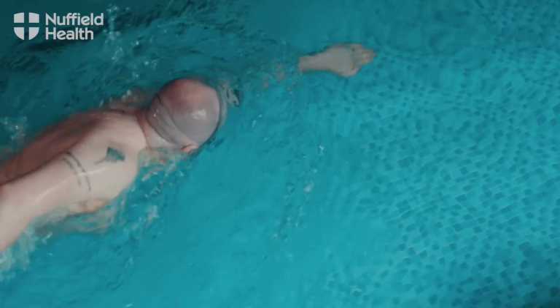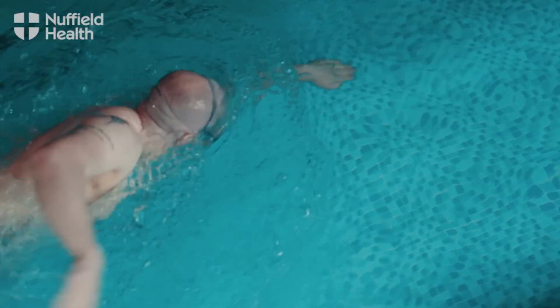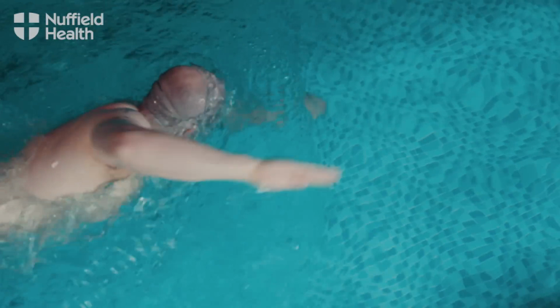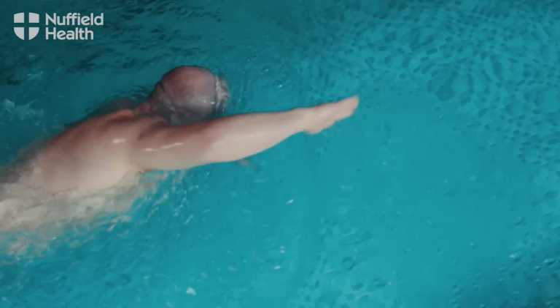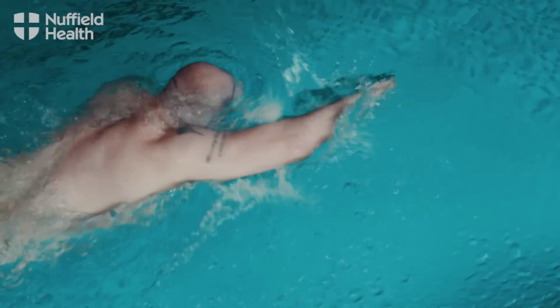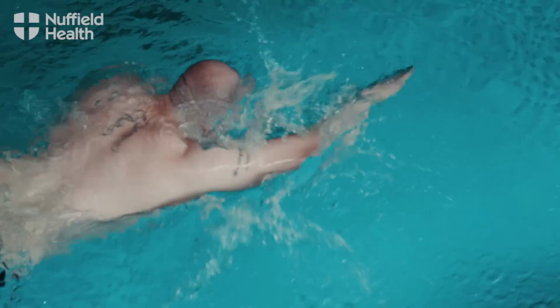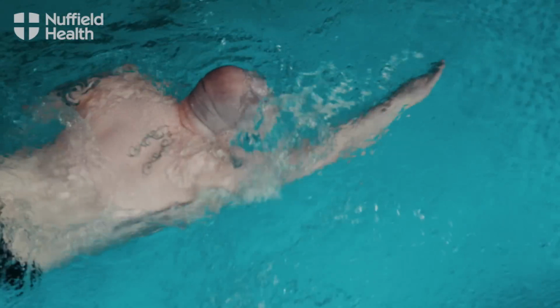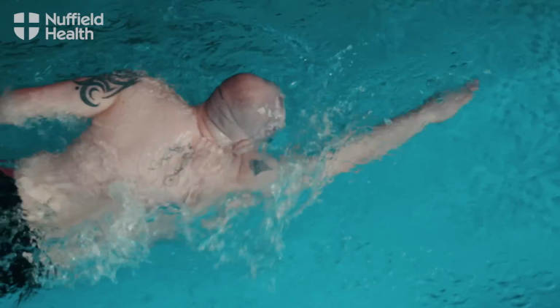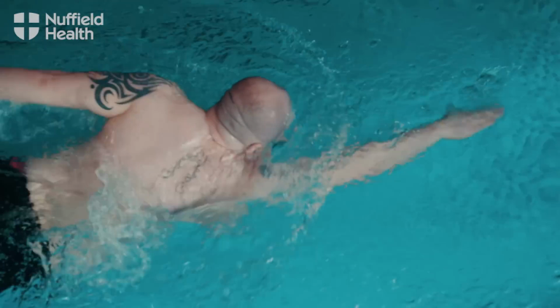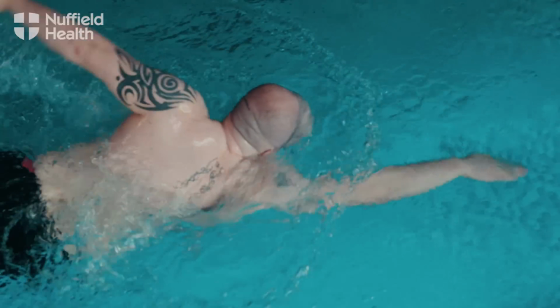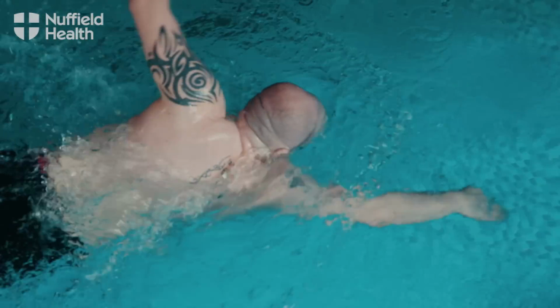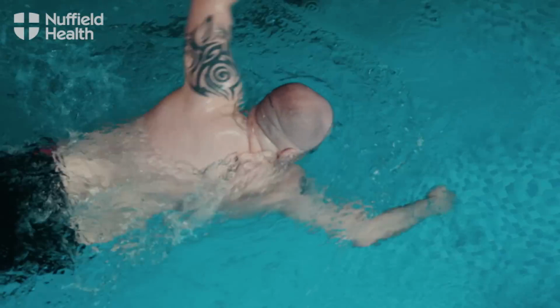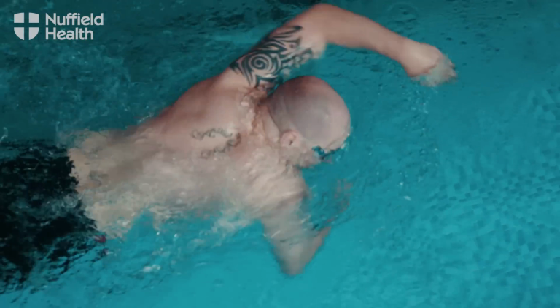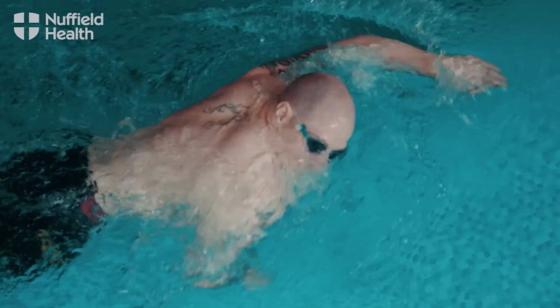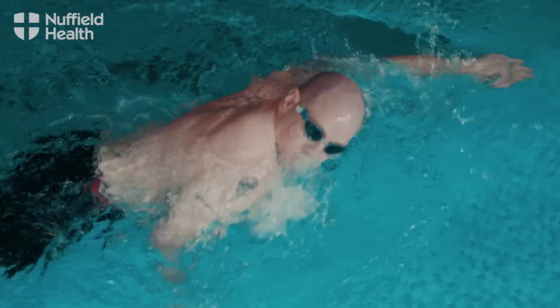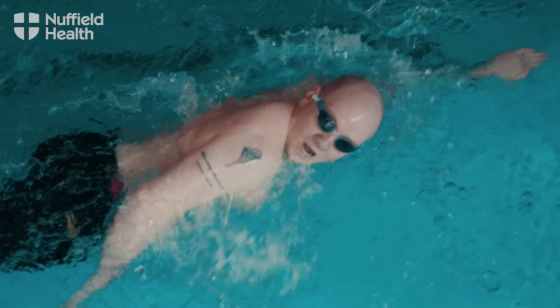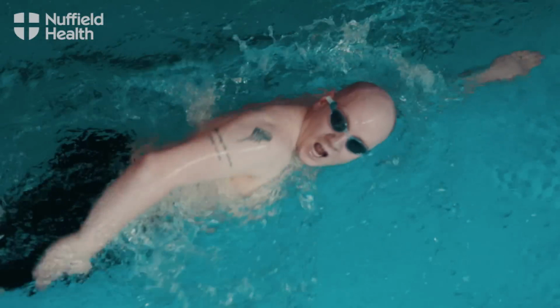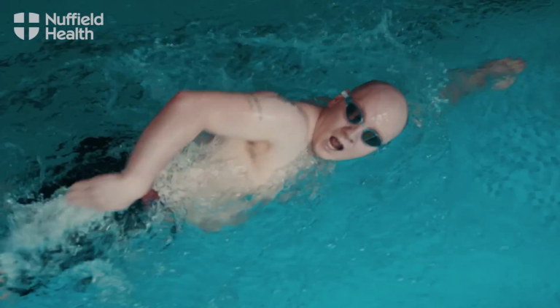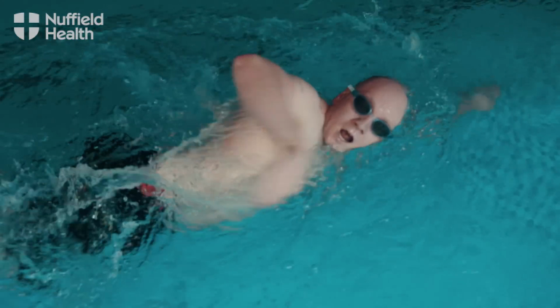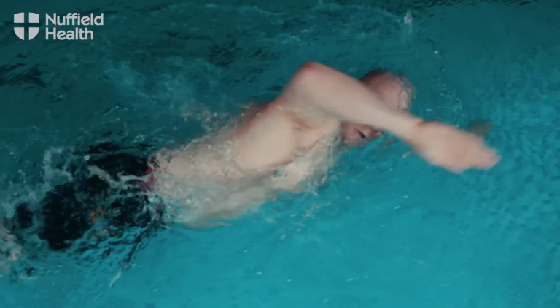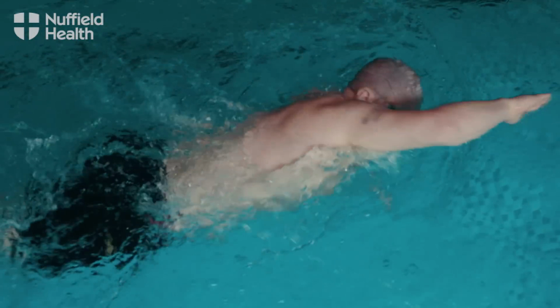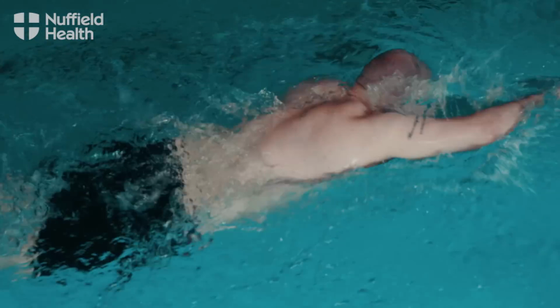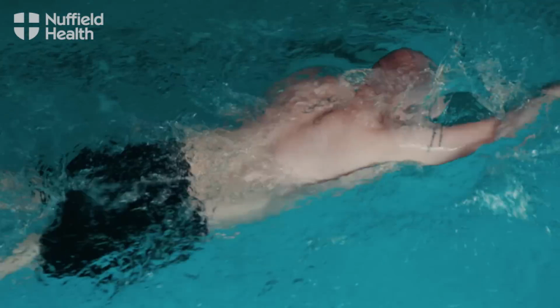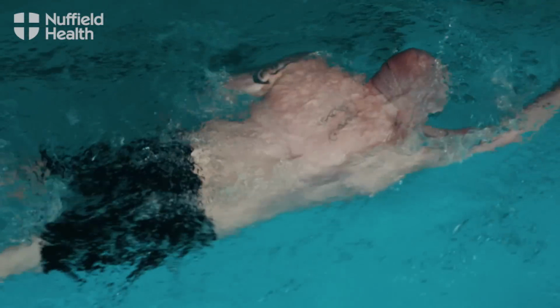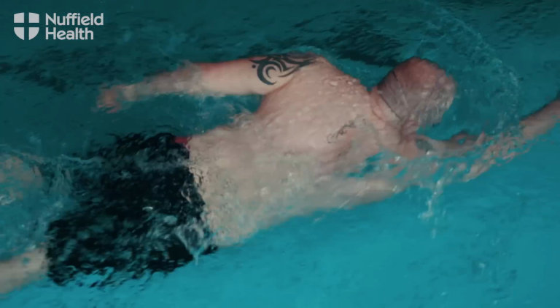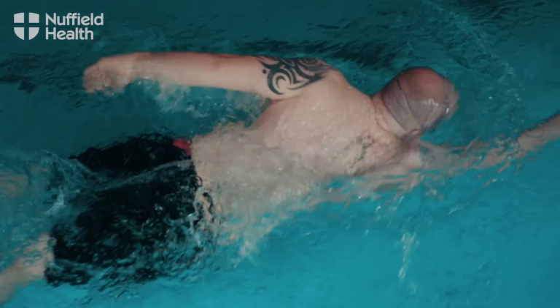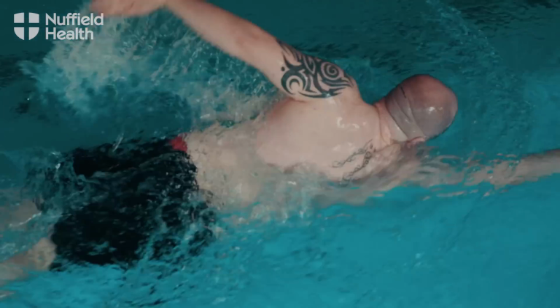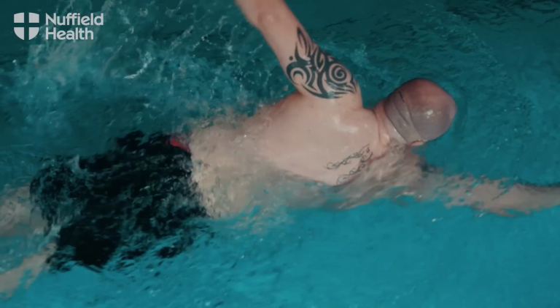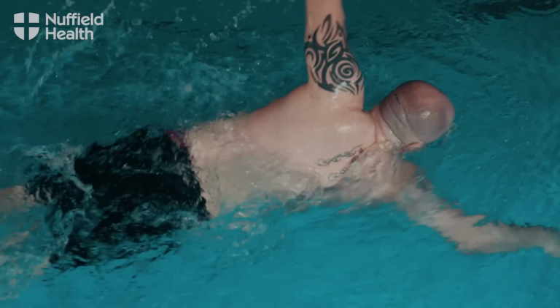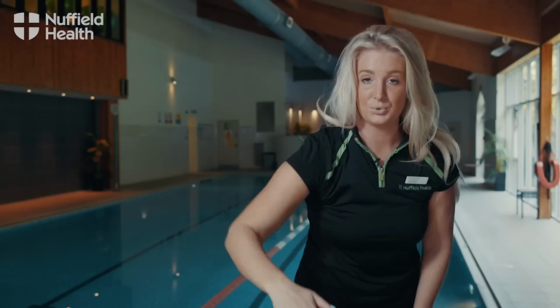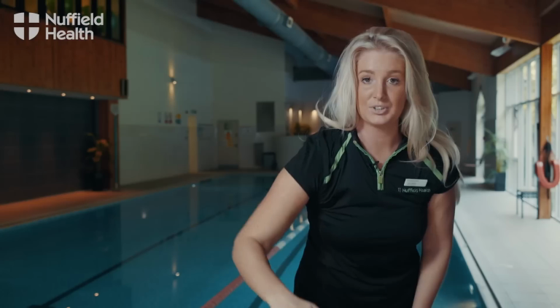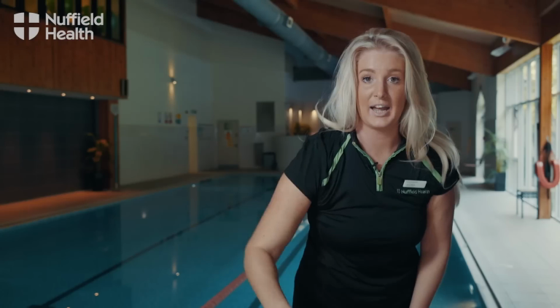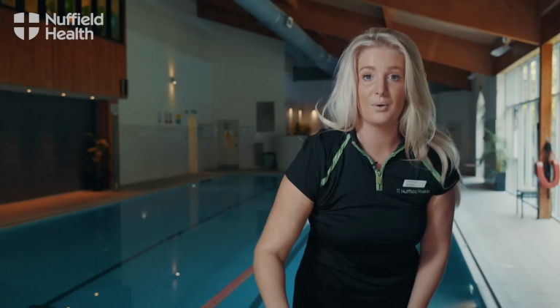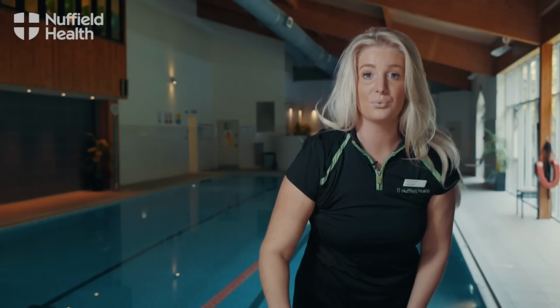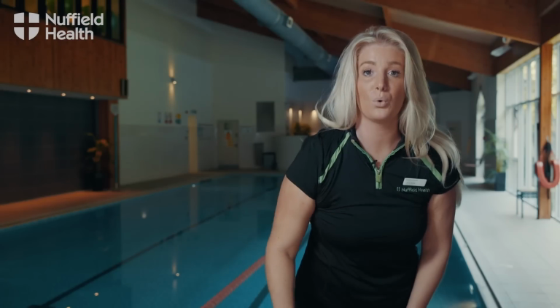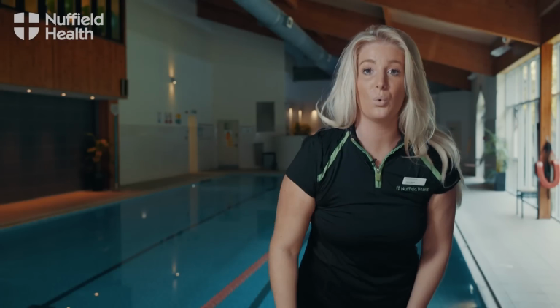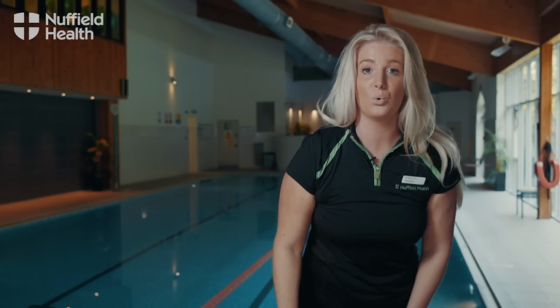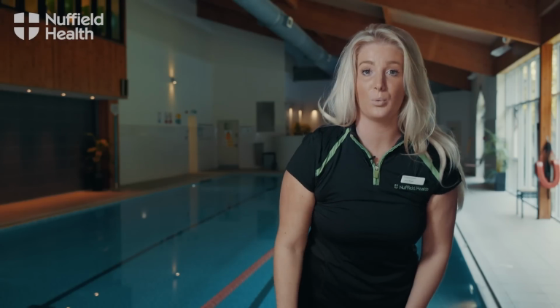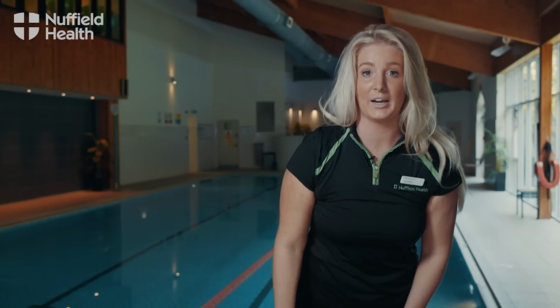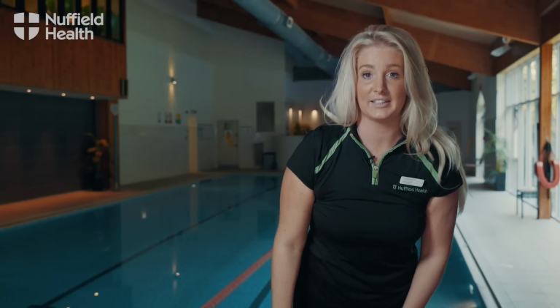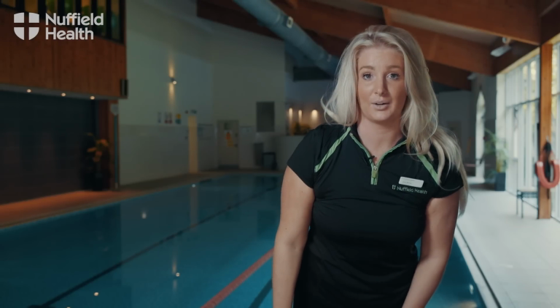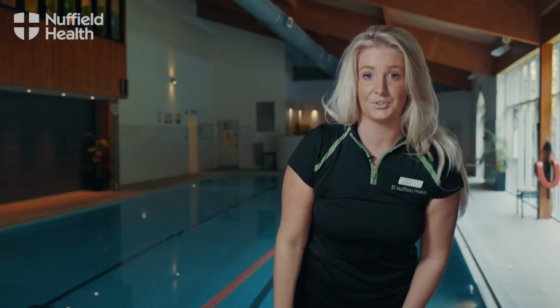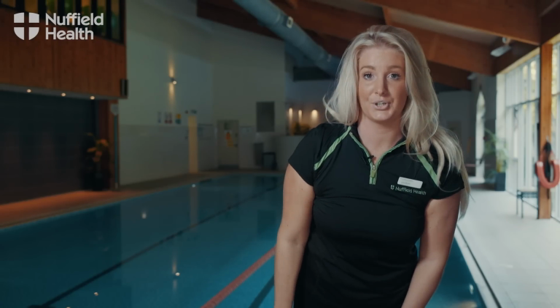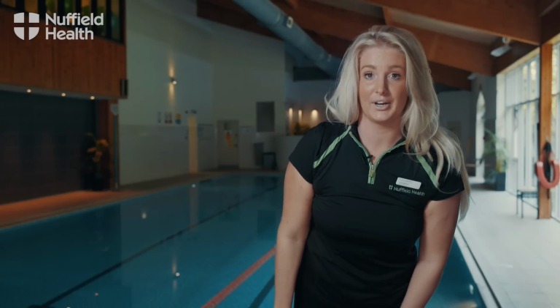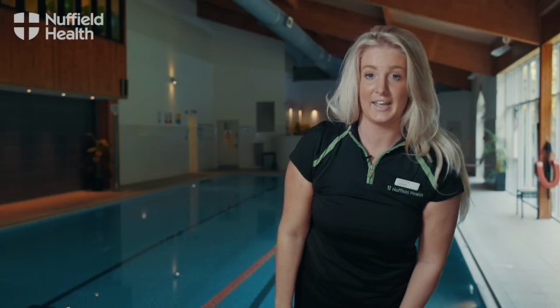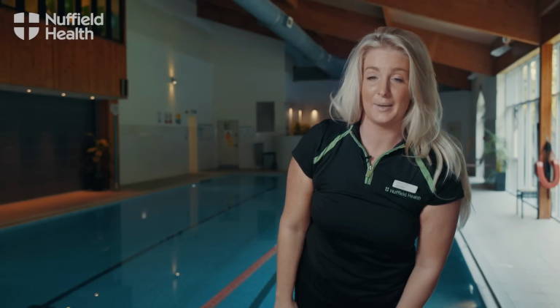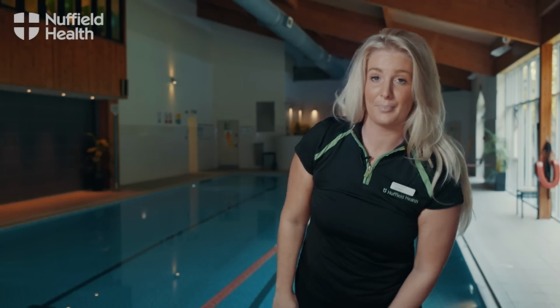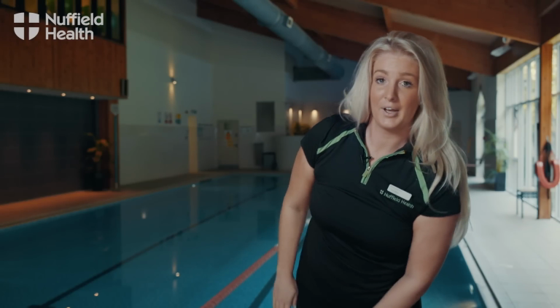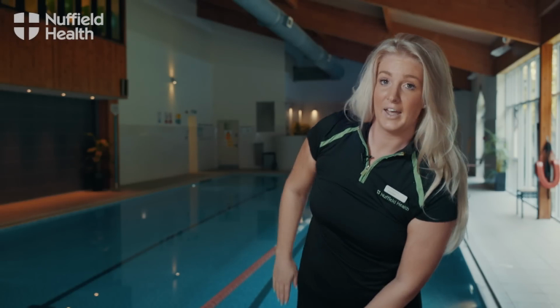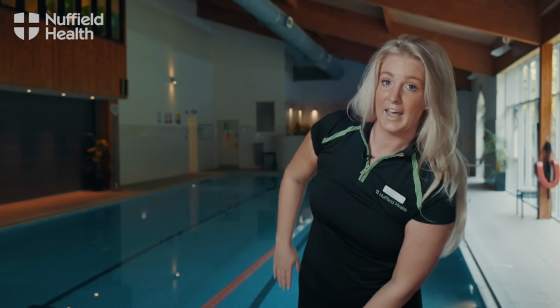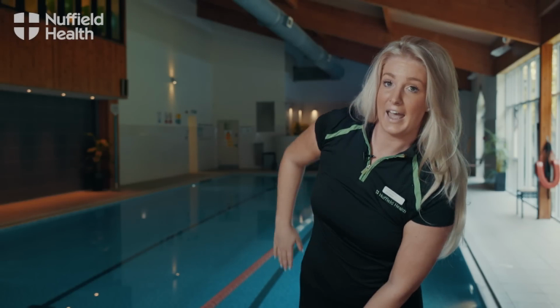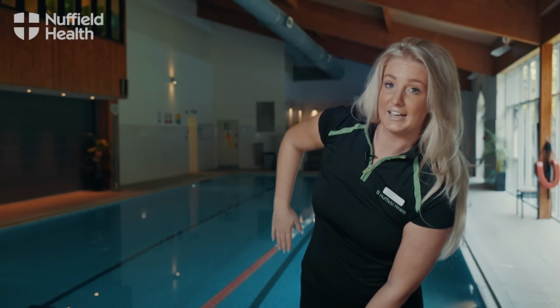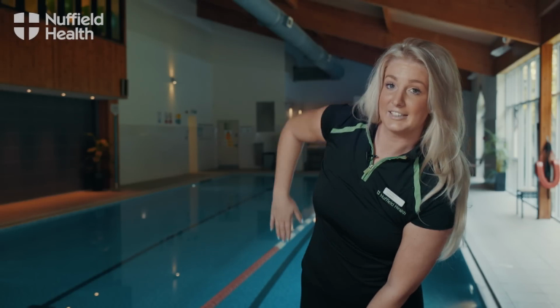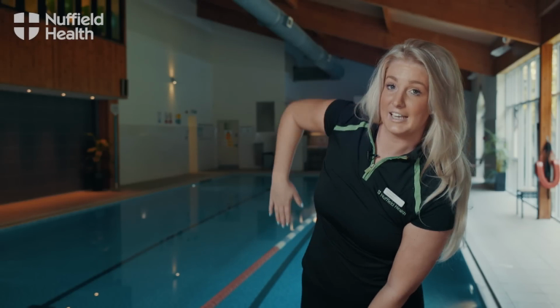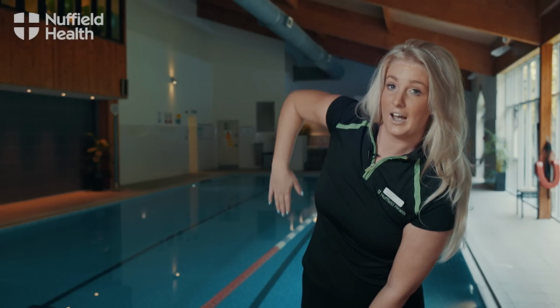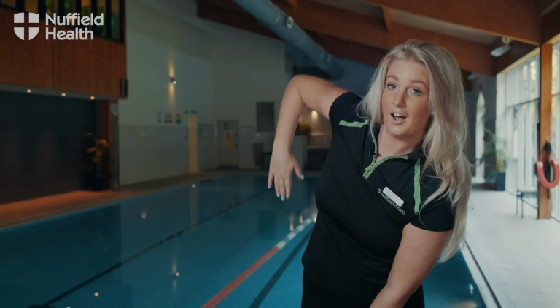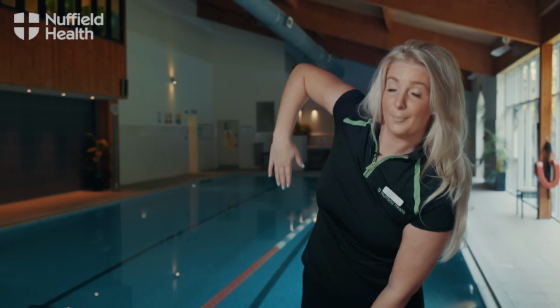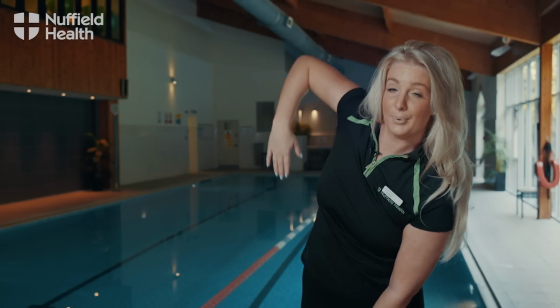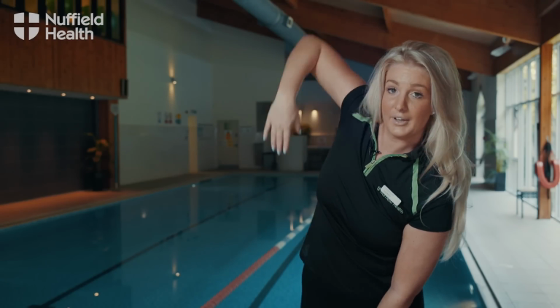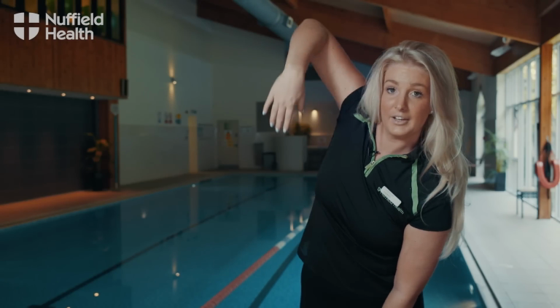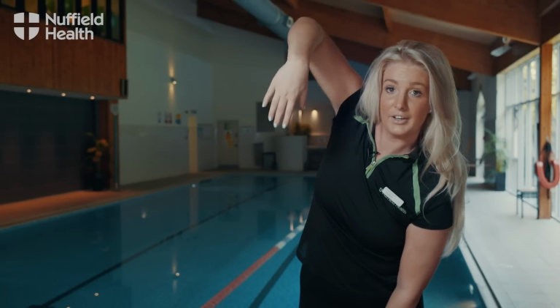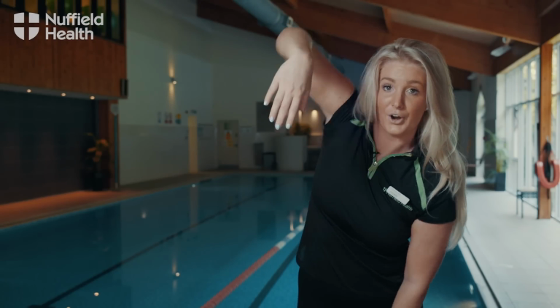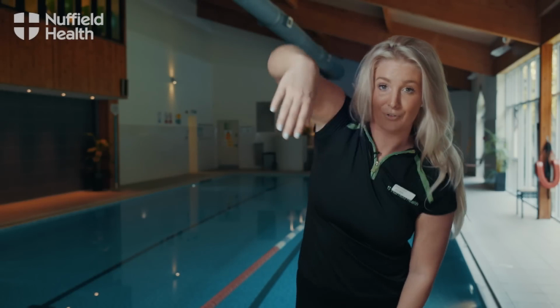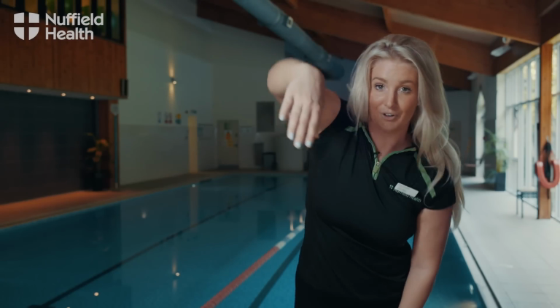So thumb in first, hand at 45 degrees, pull down all the way to your hip, exit up and over.